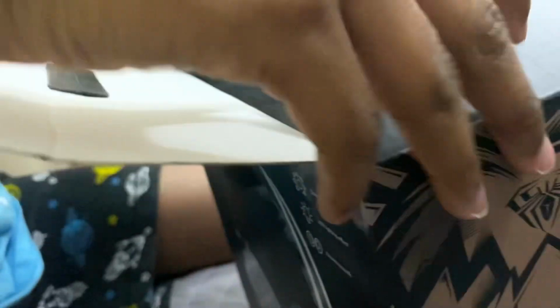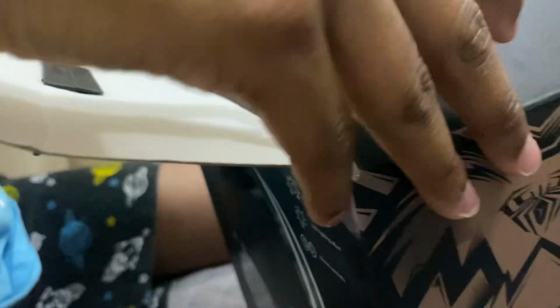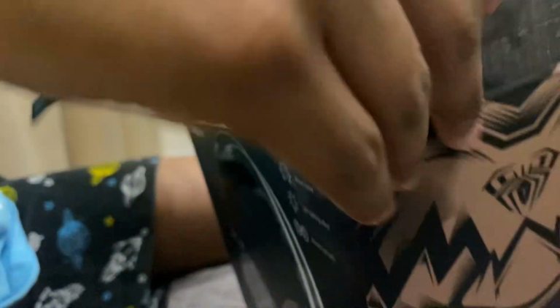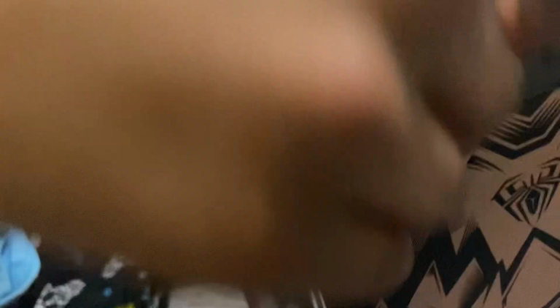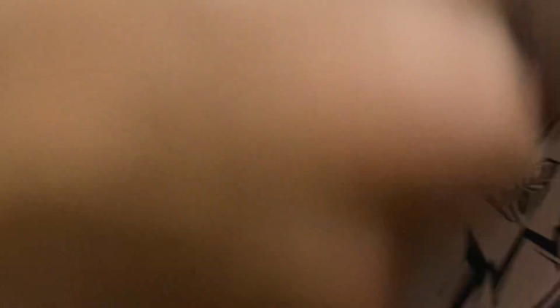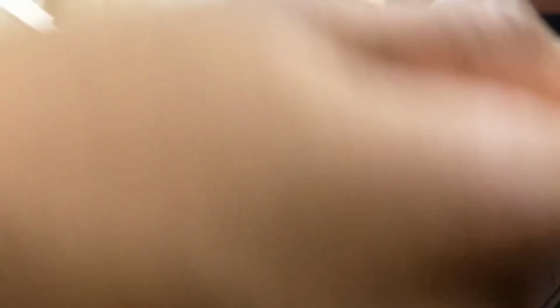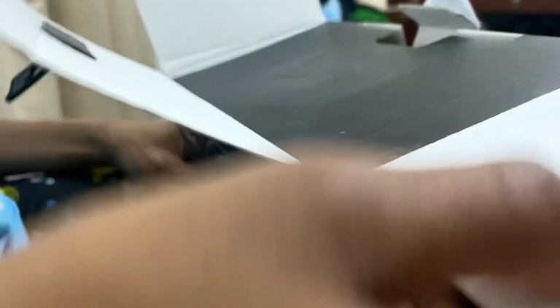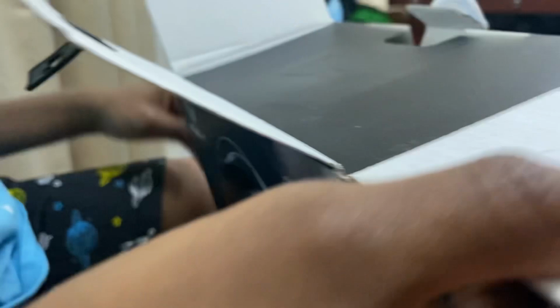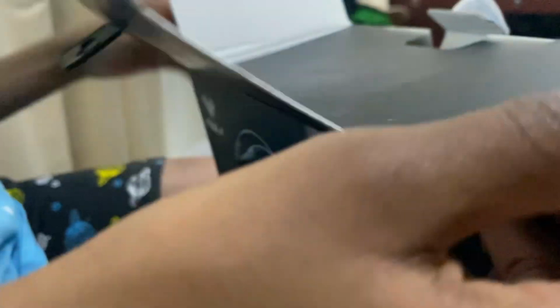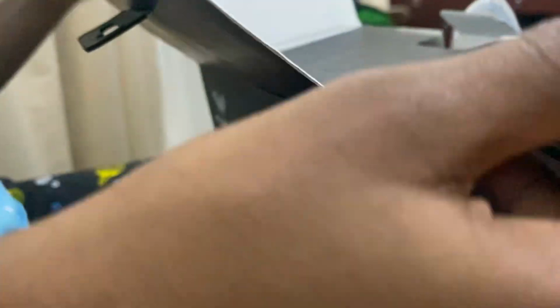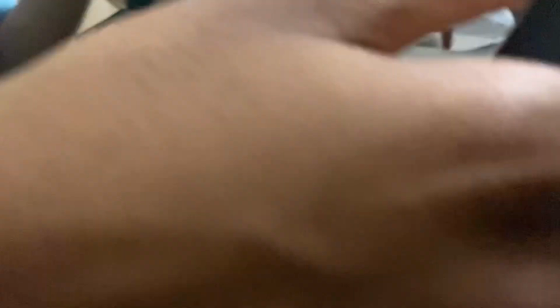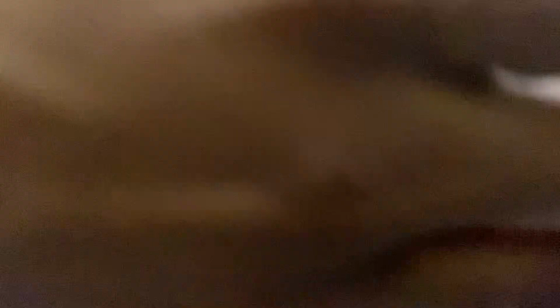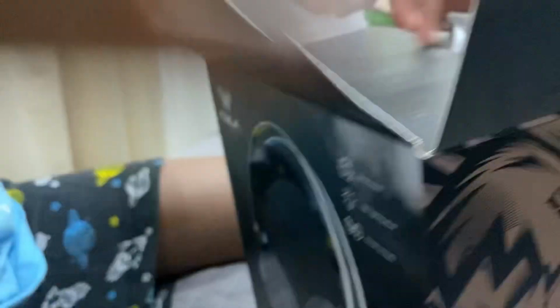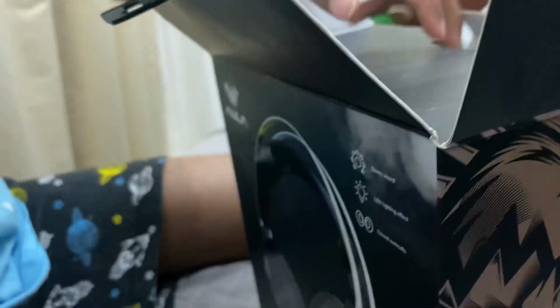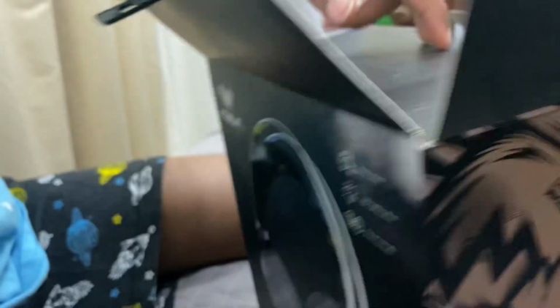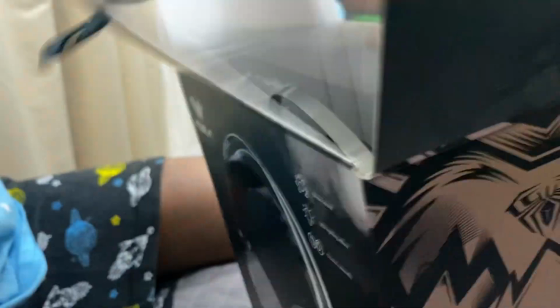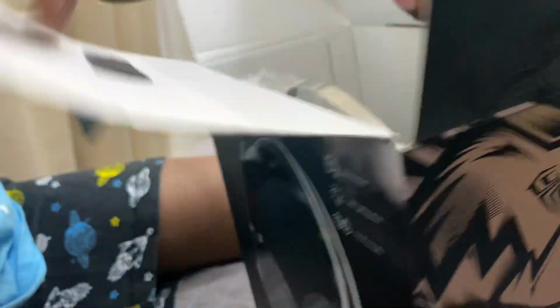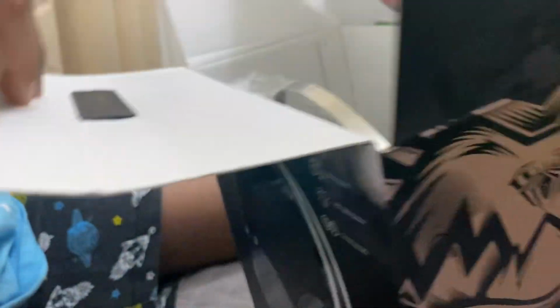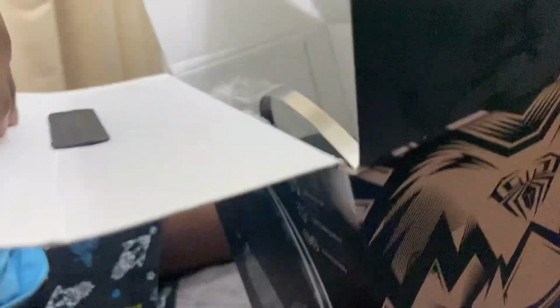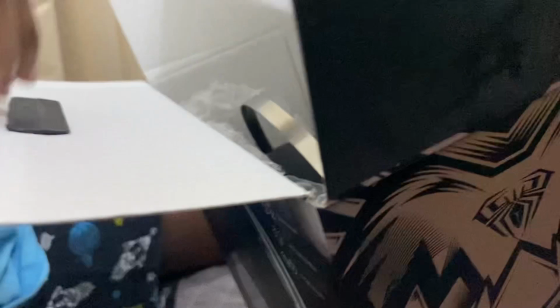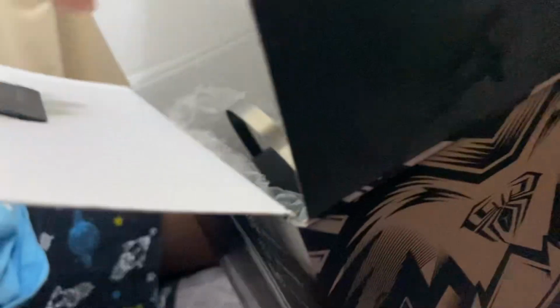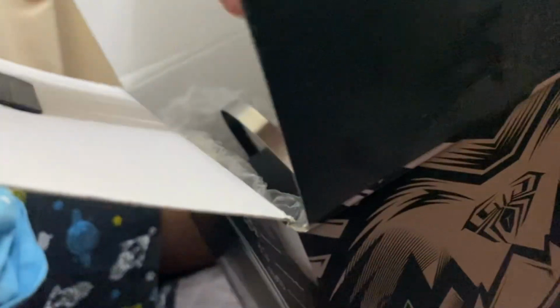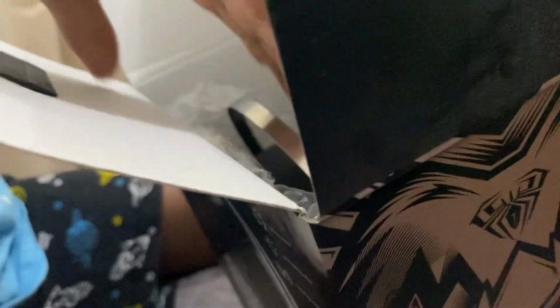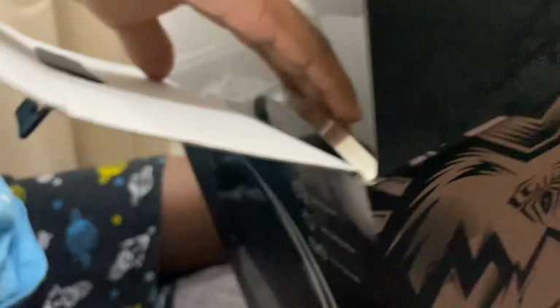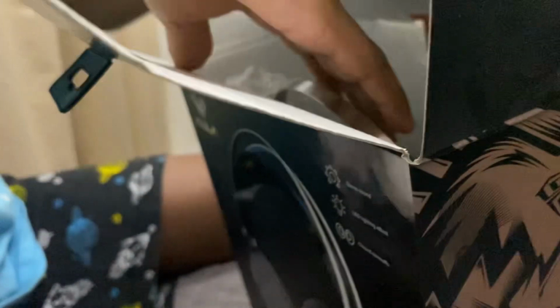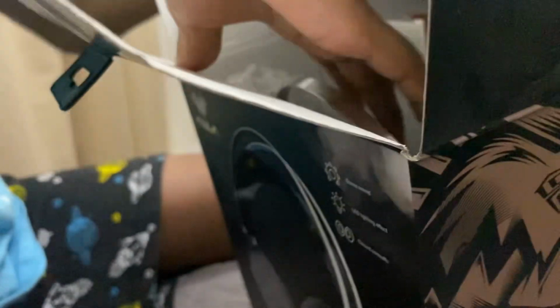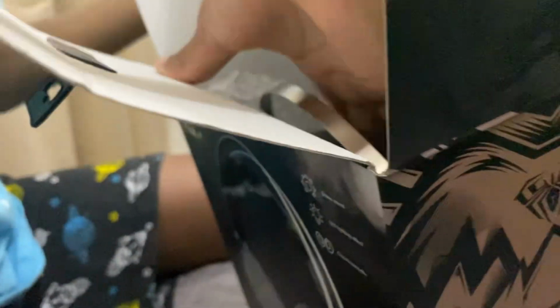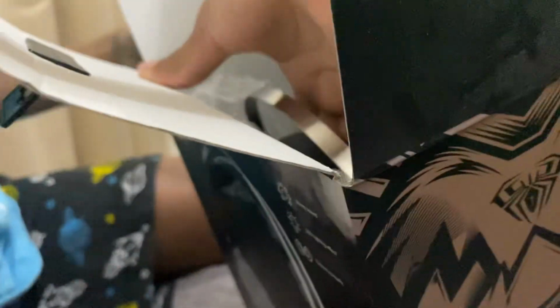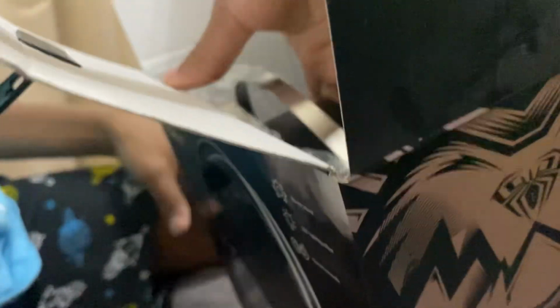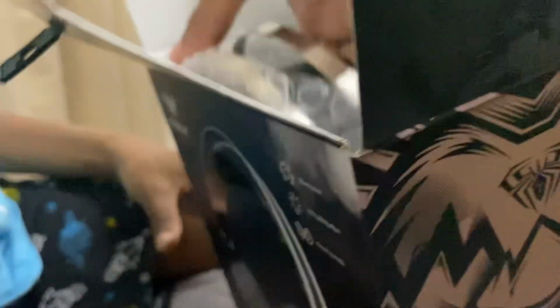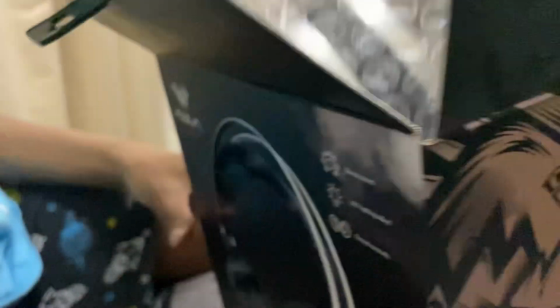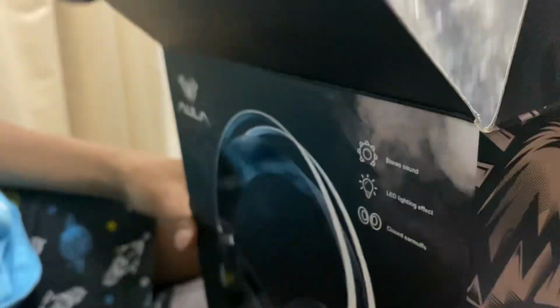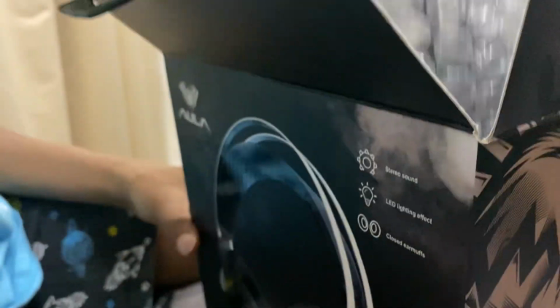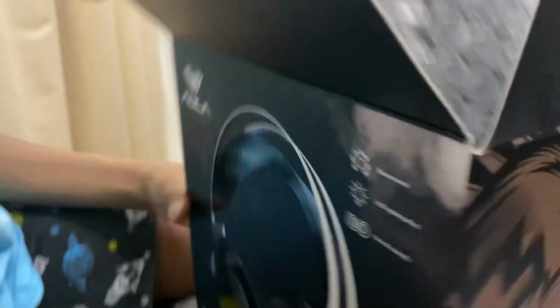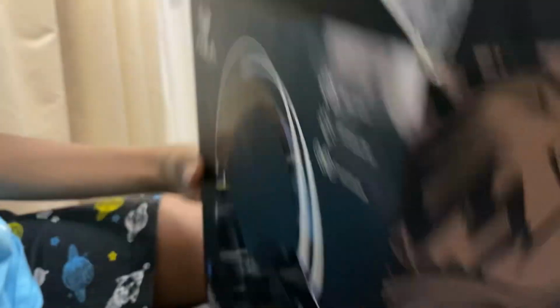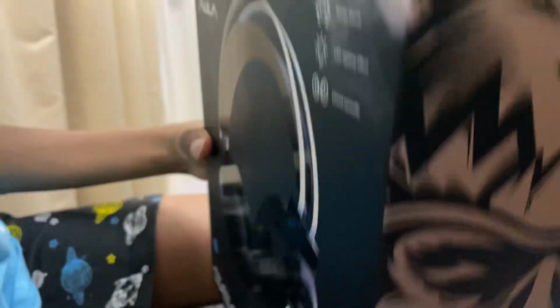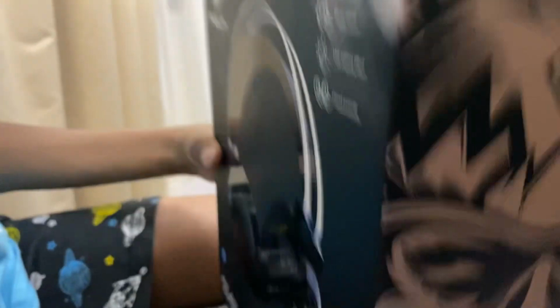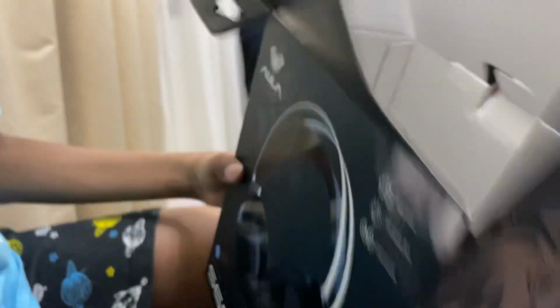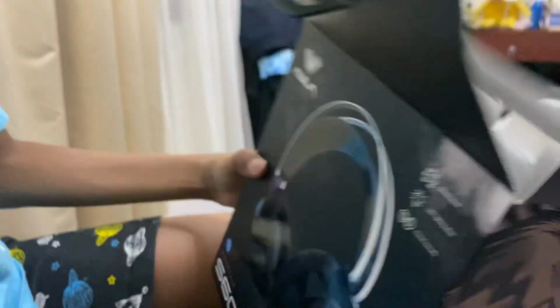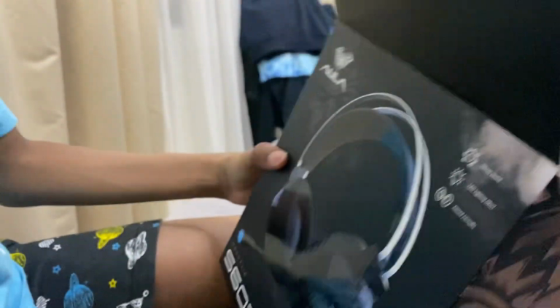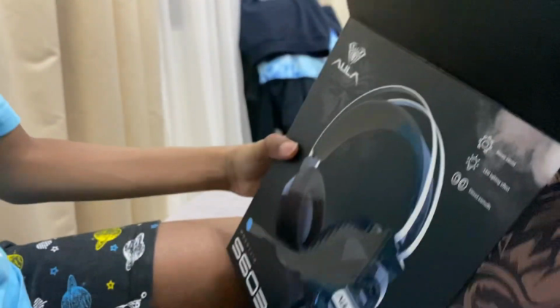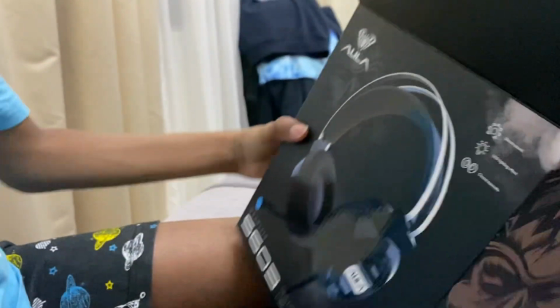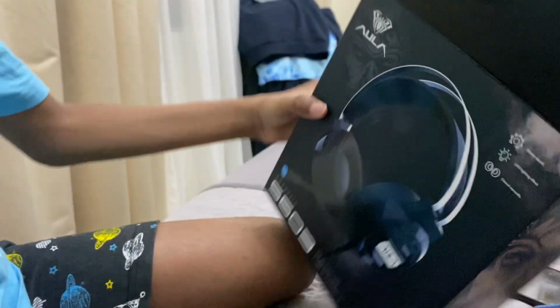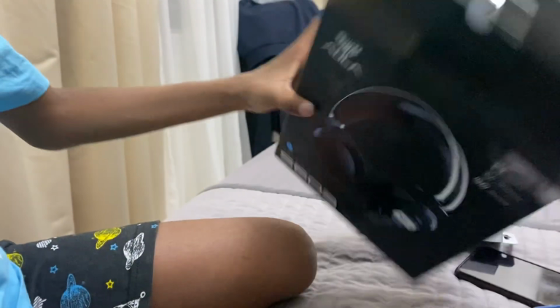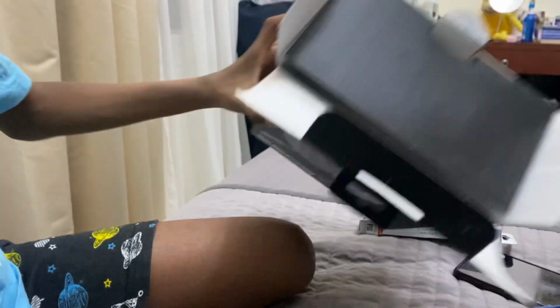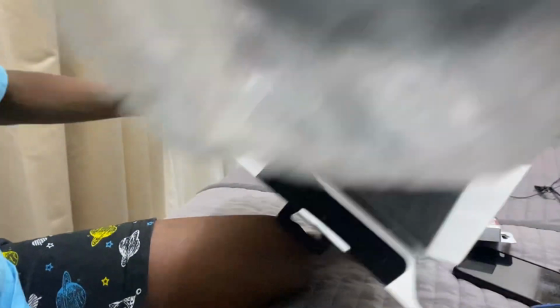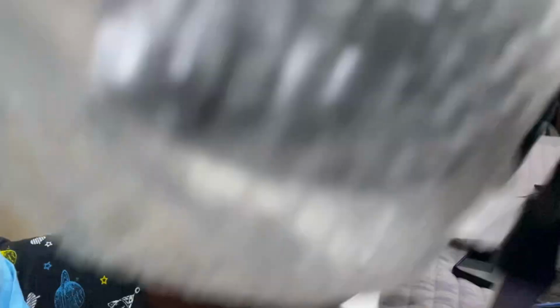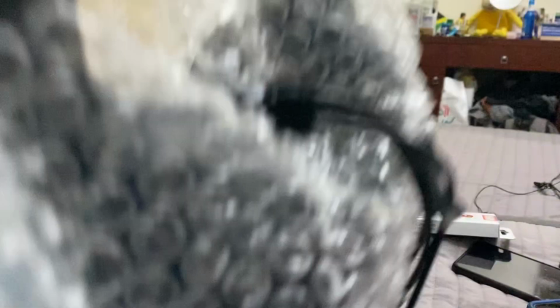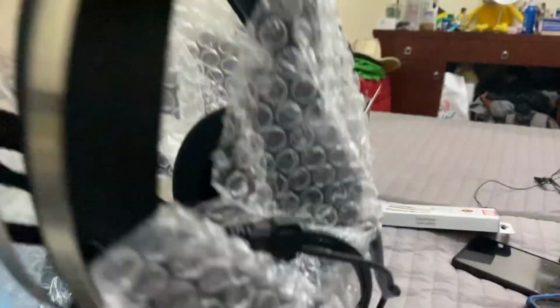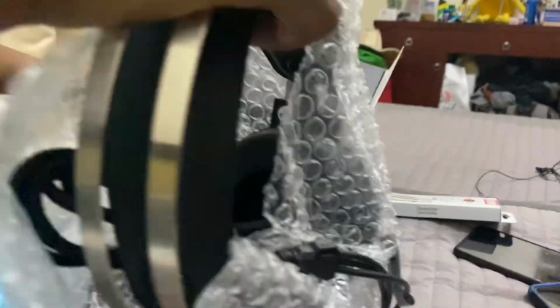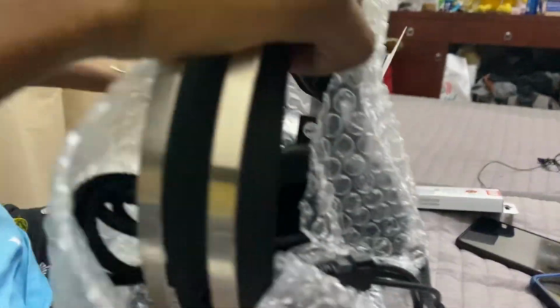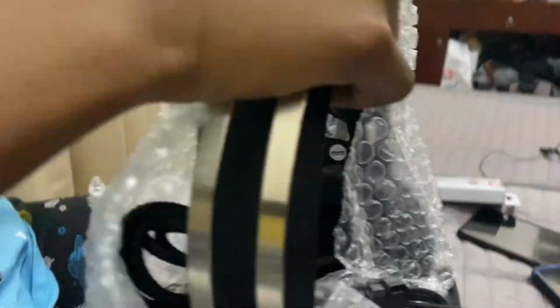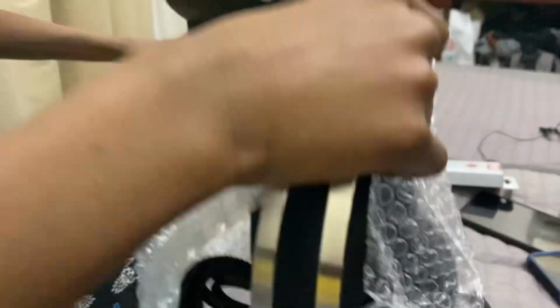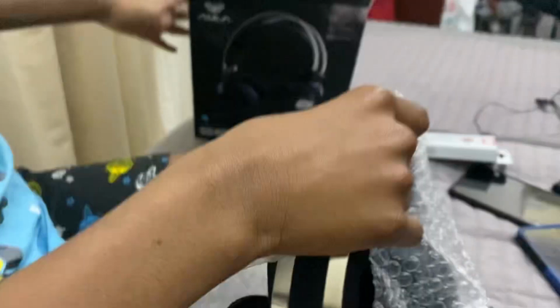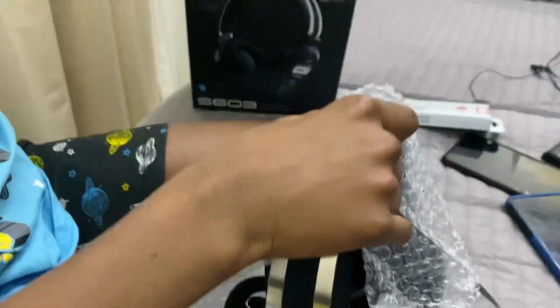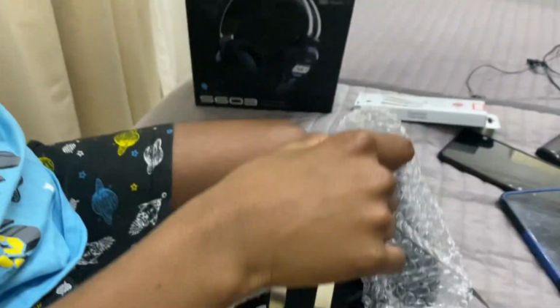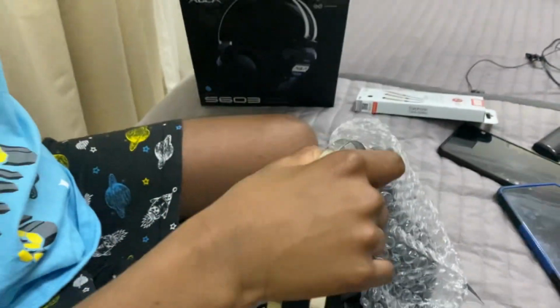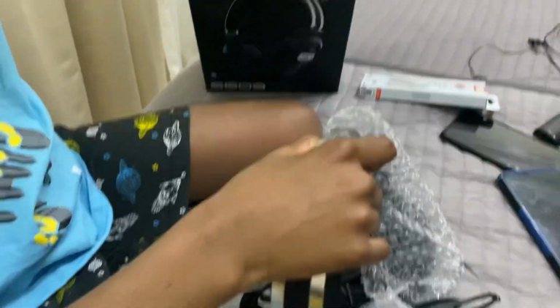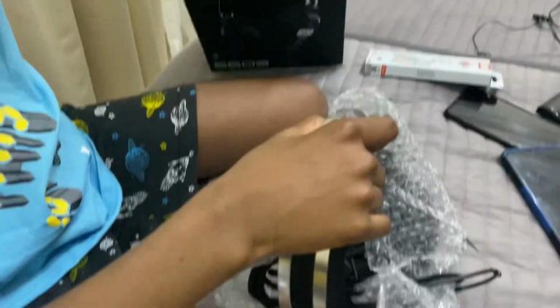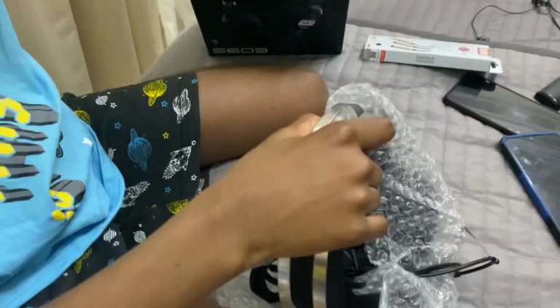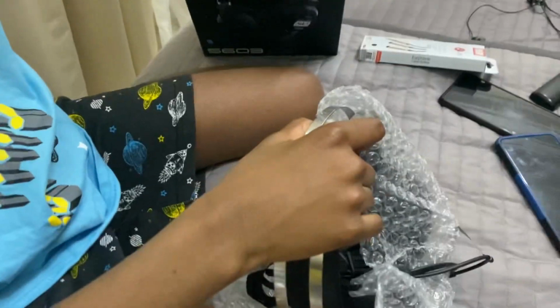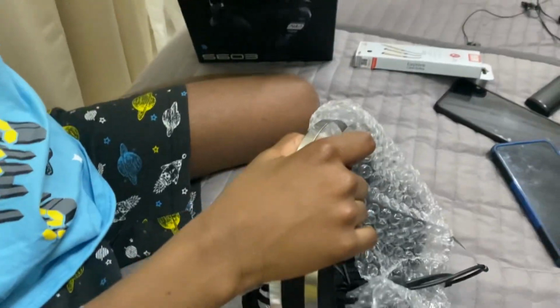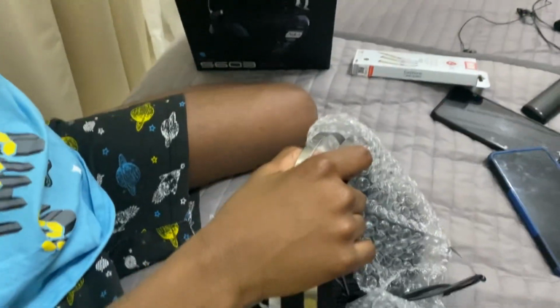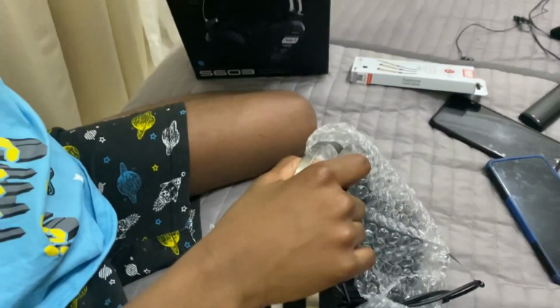I tried these in the shop, guys — not these exact ones in the box, but I tried some on.